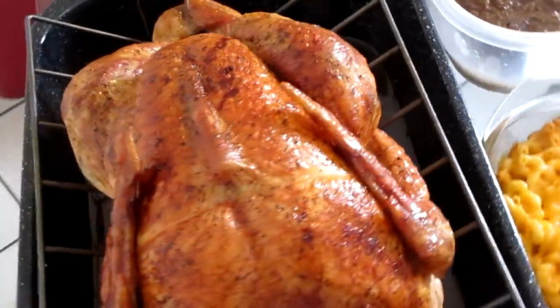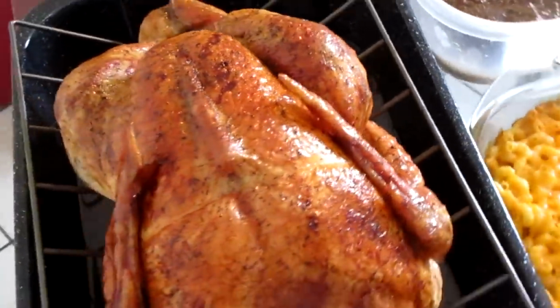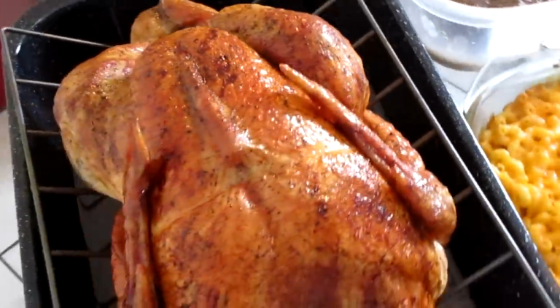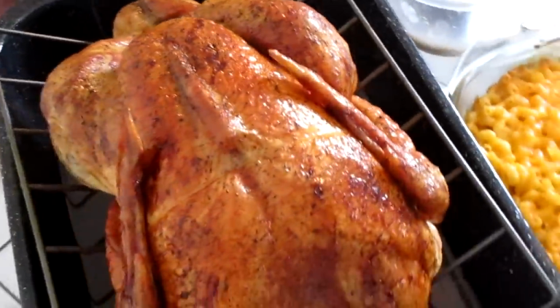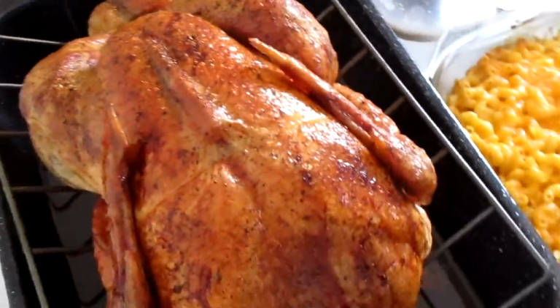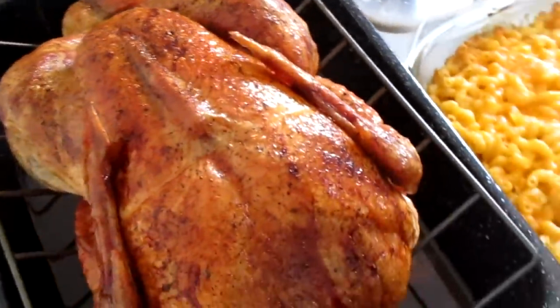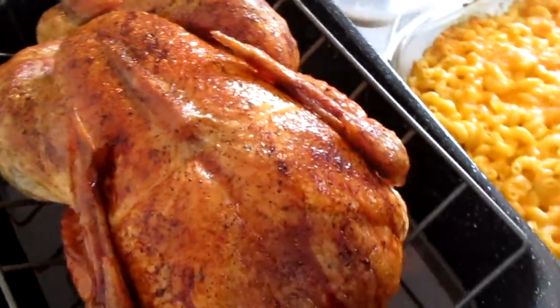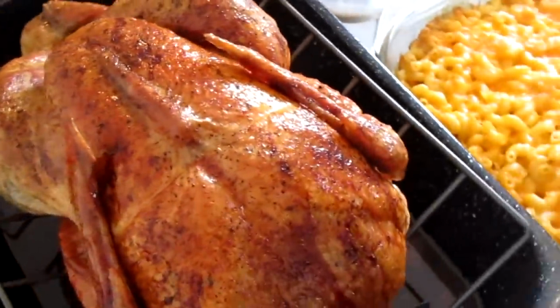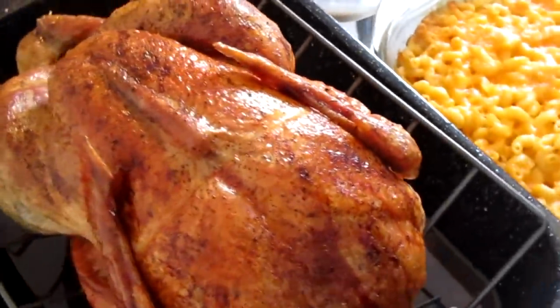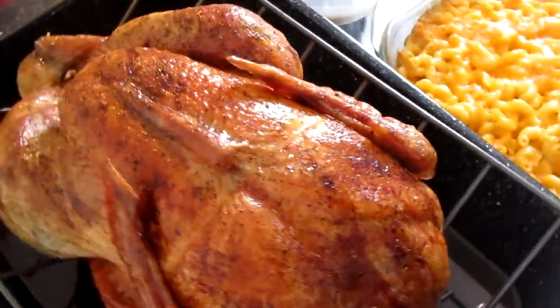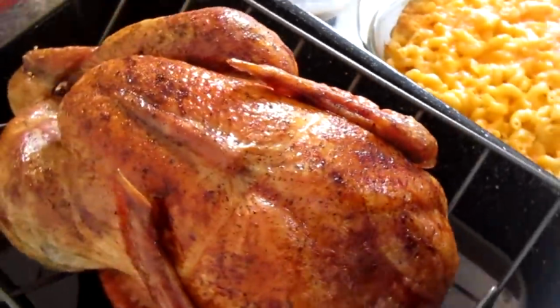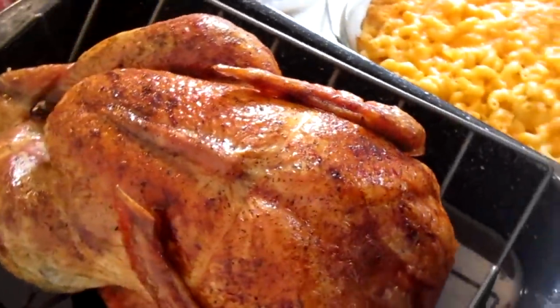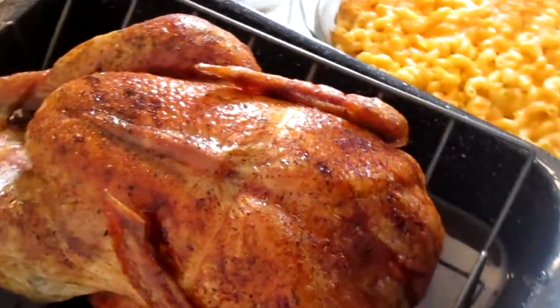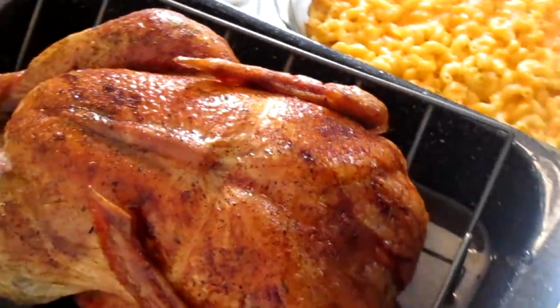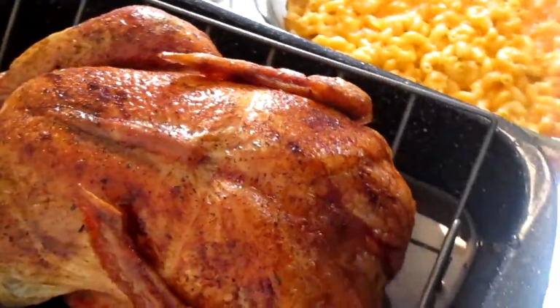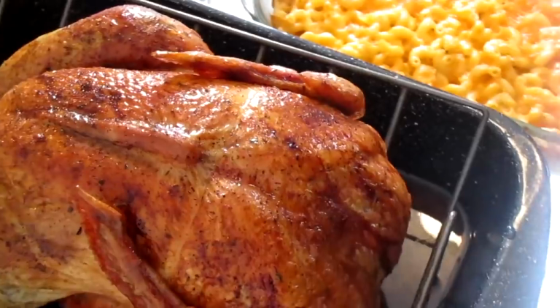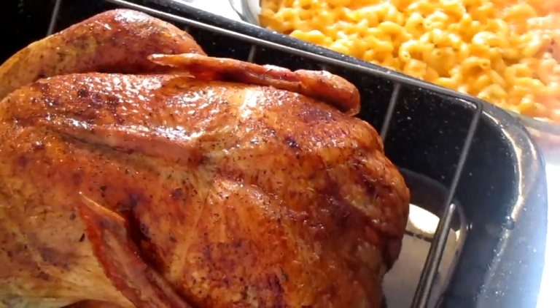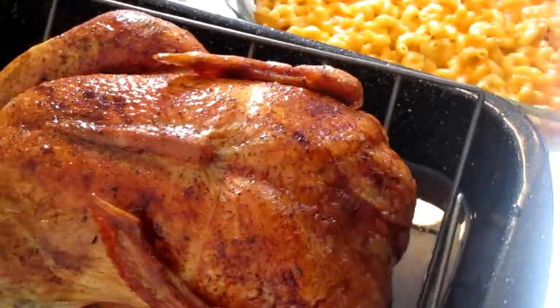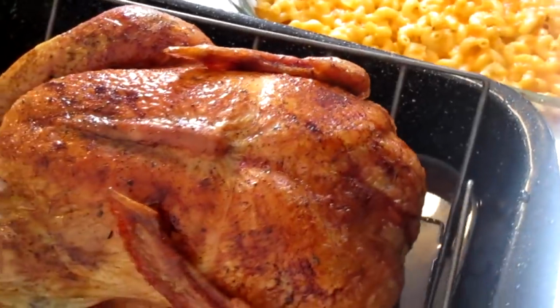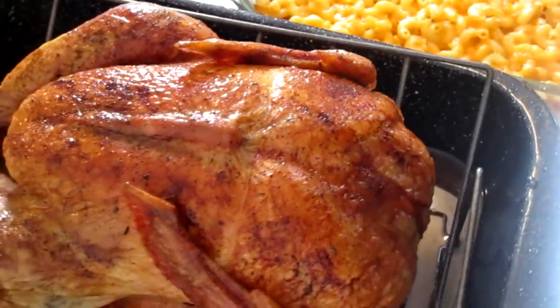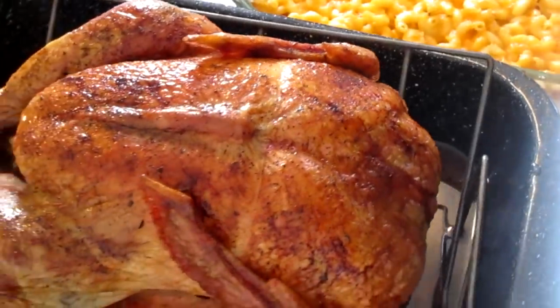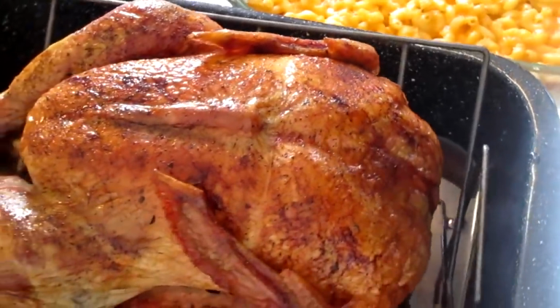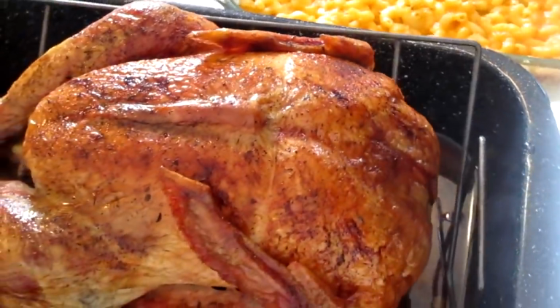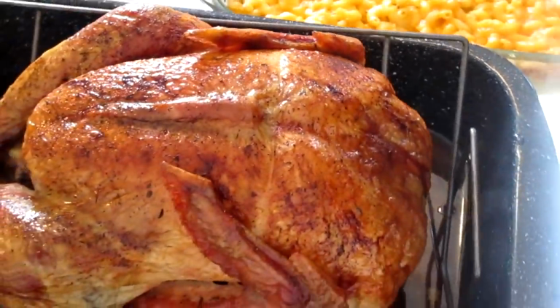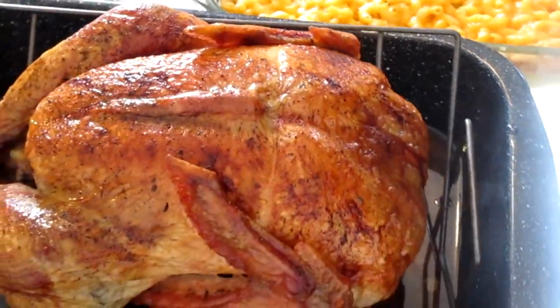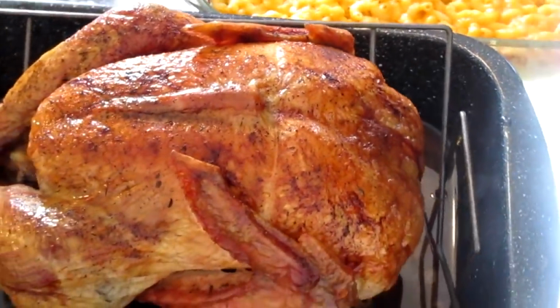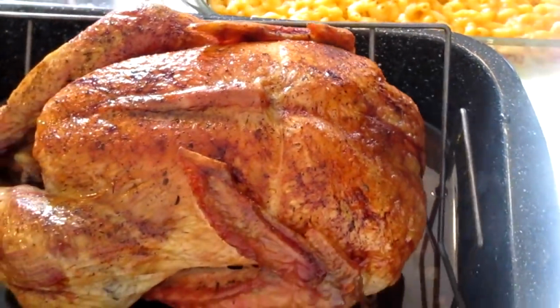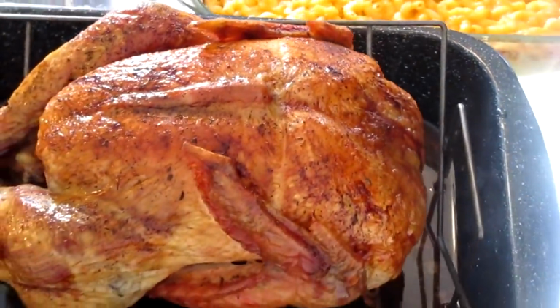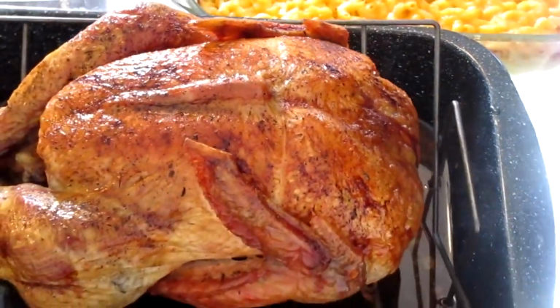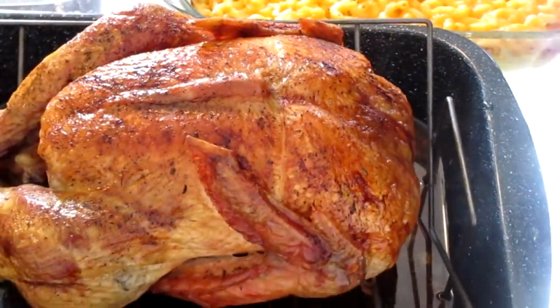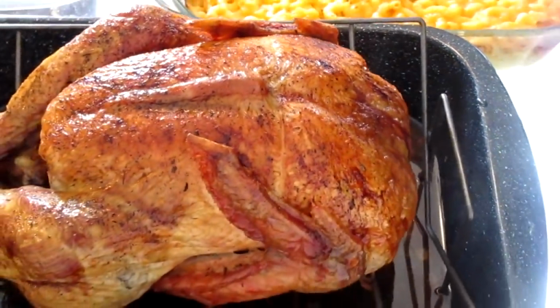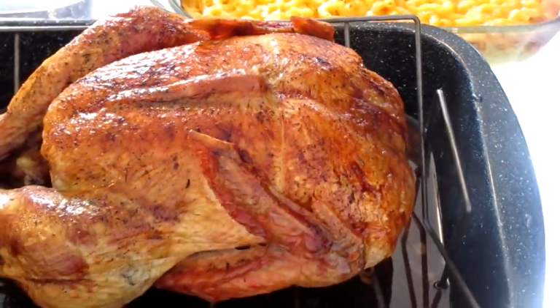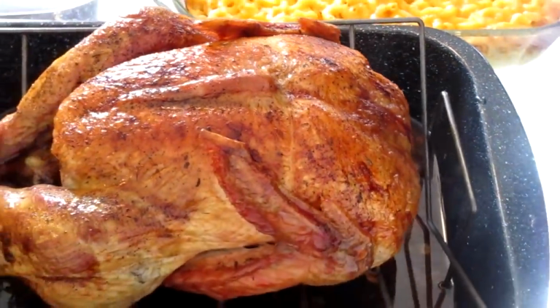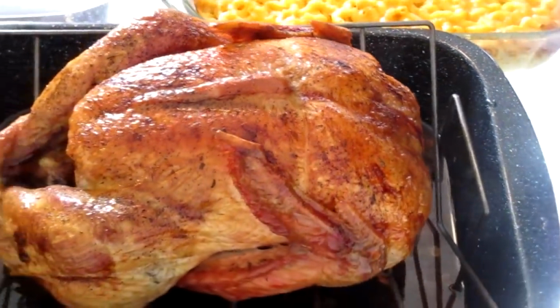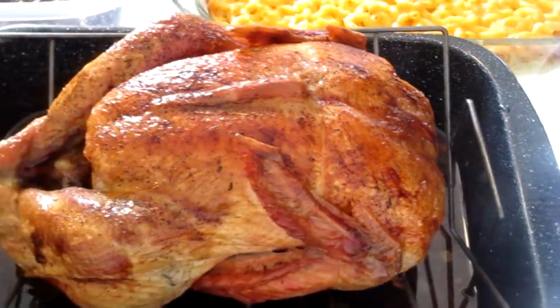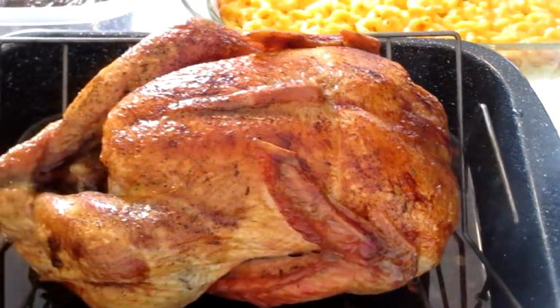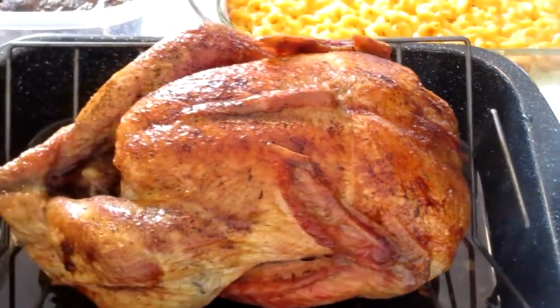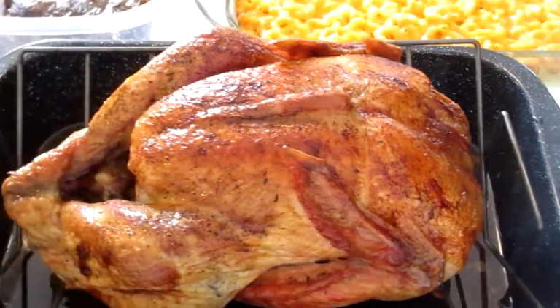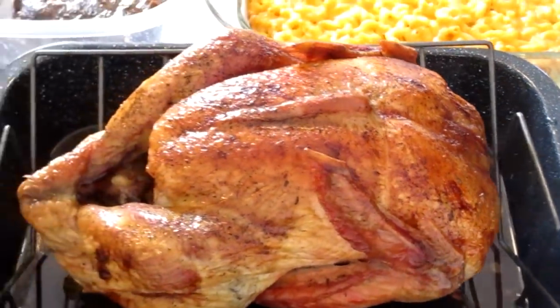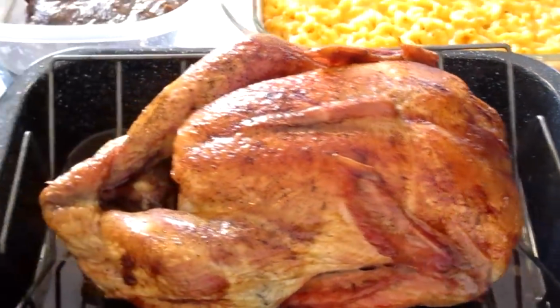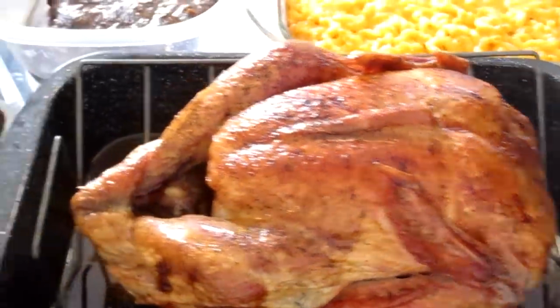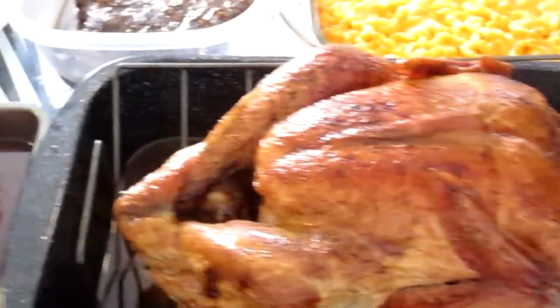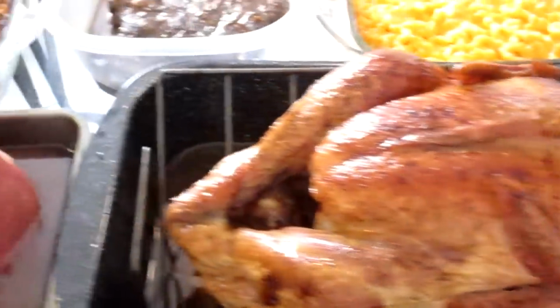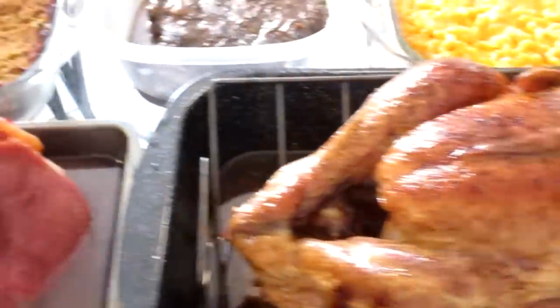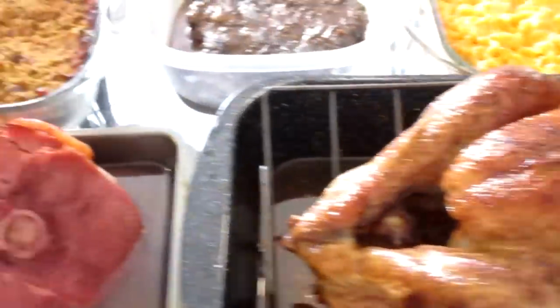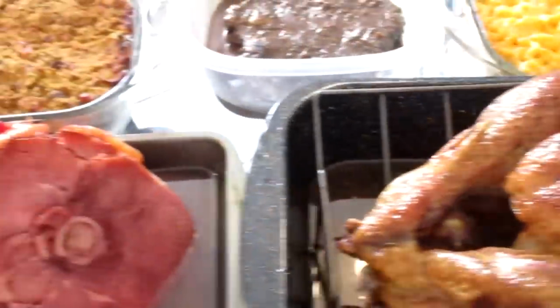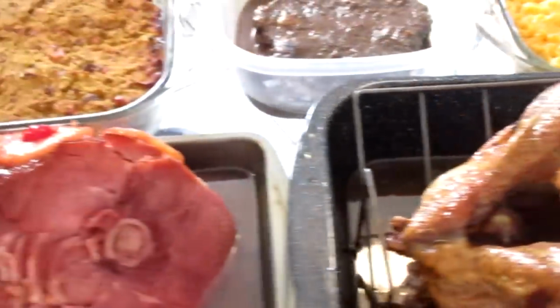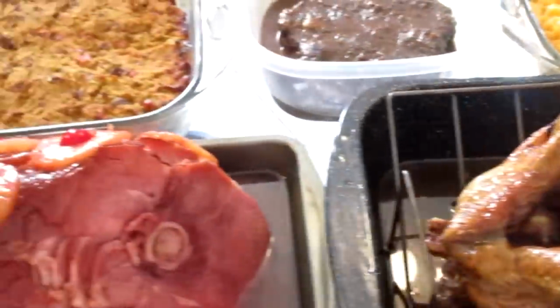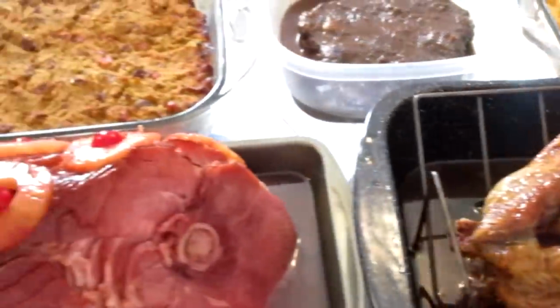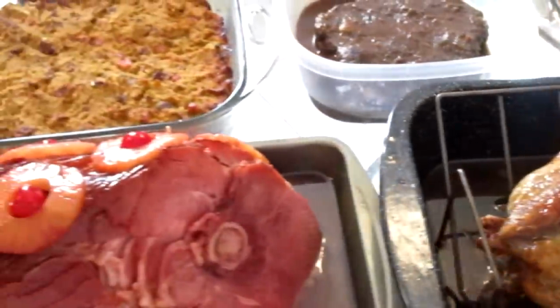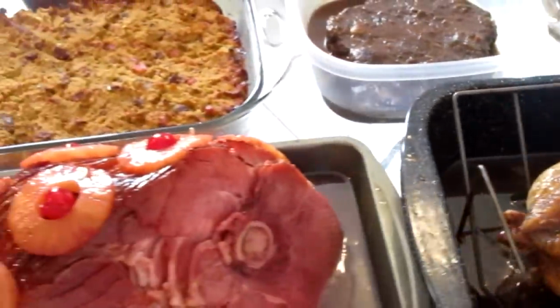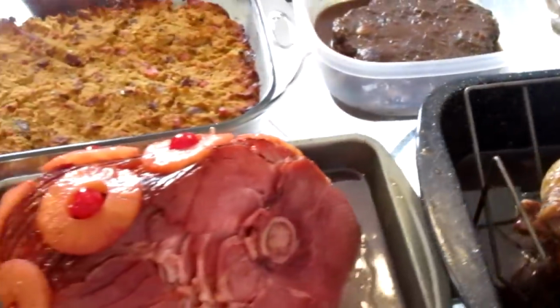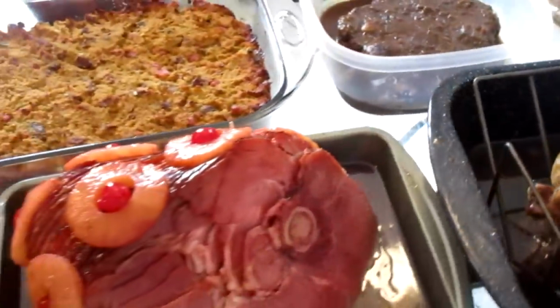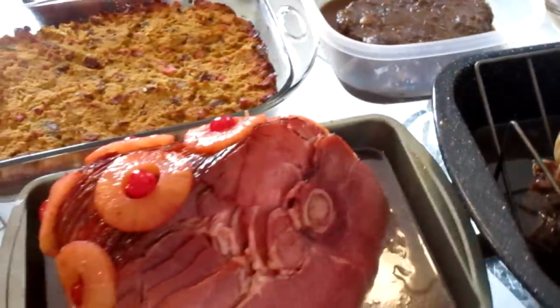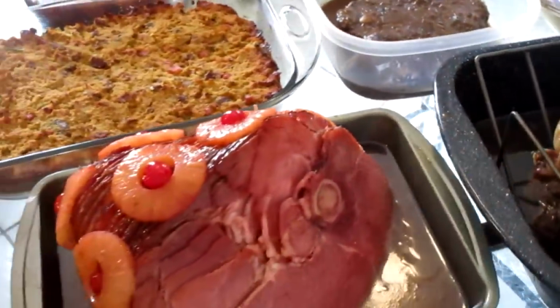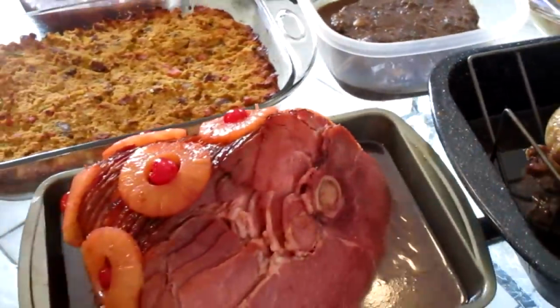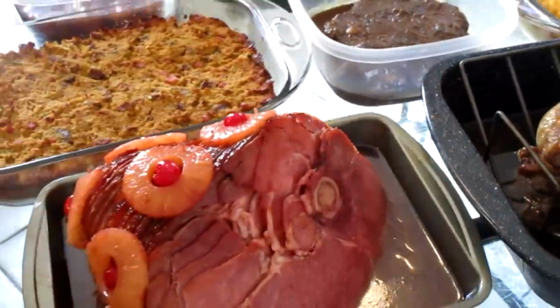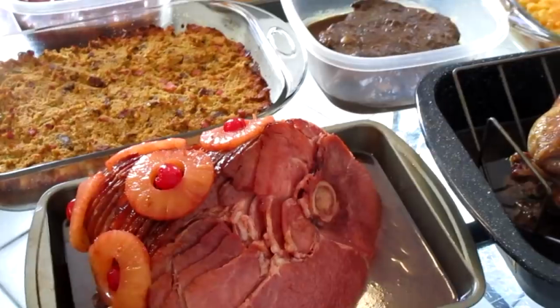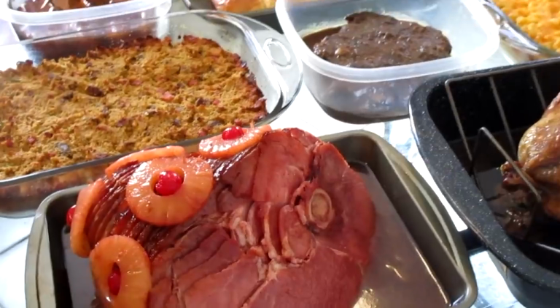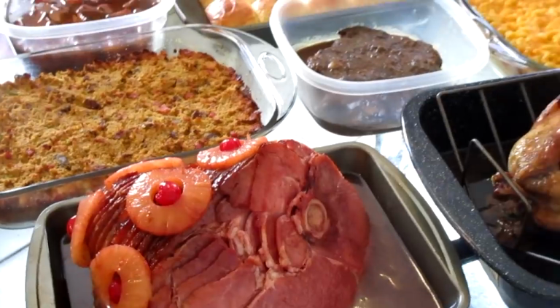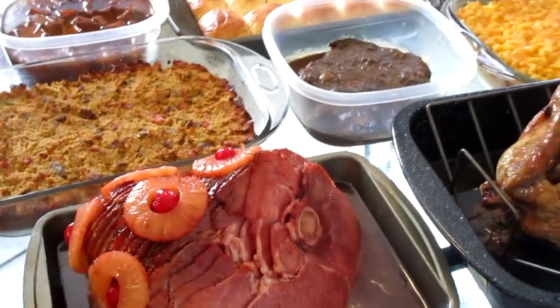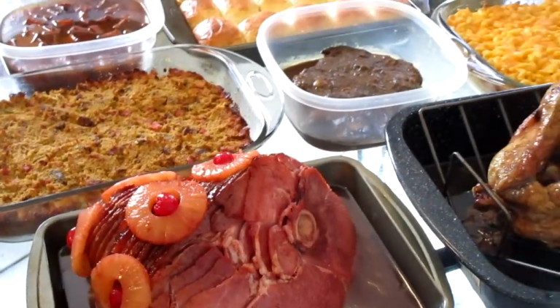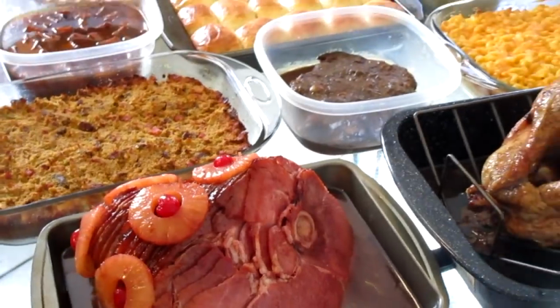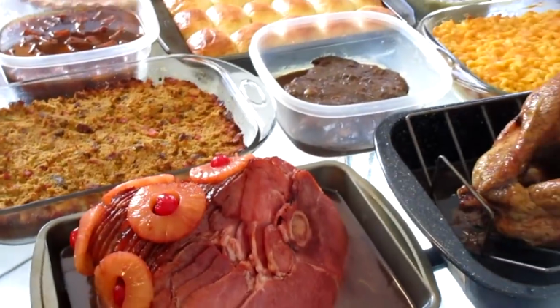Look how beautiful and golden brown that turkey looks. Can't wait to eat — so exciting.